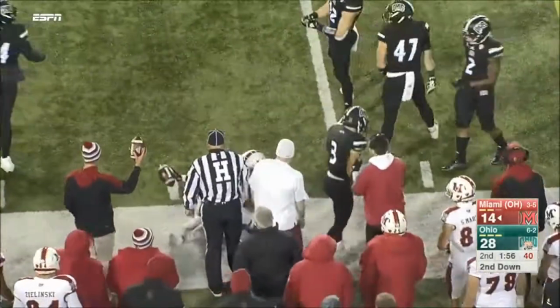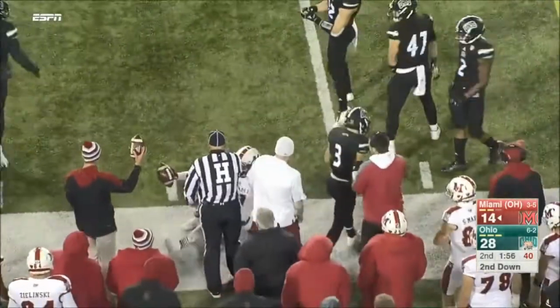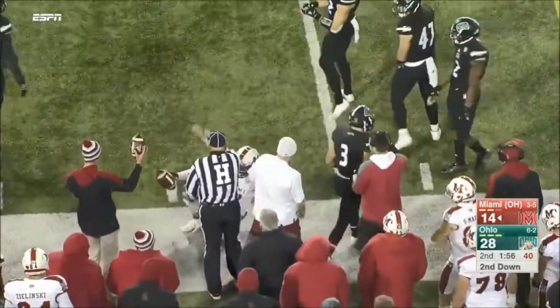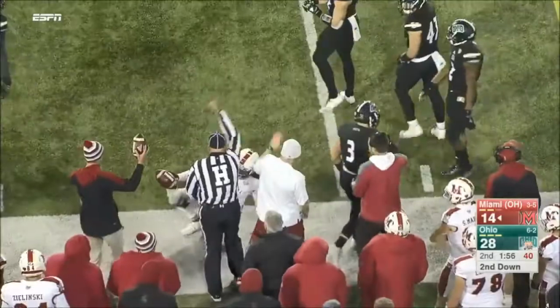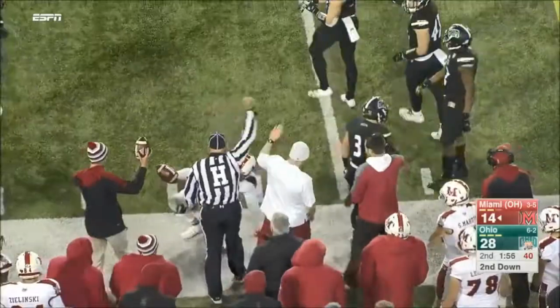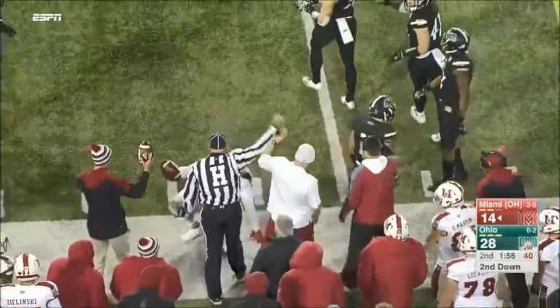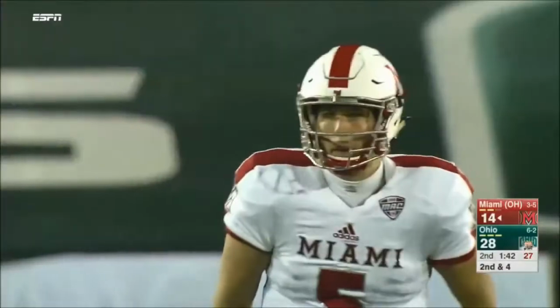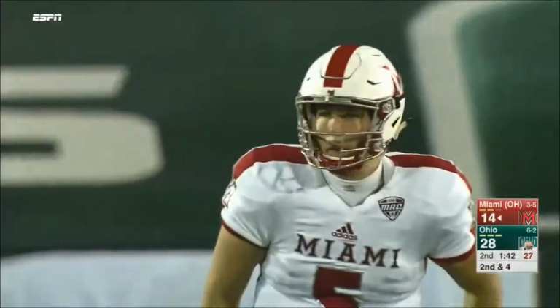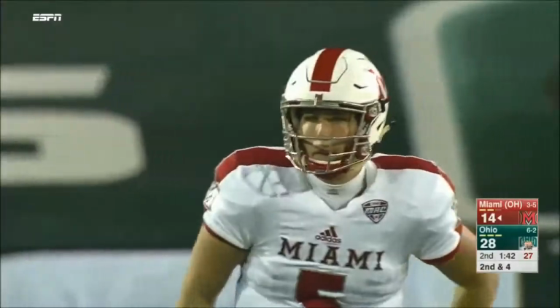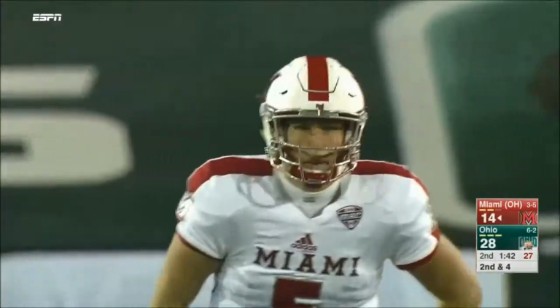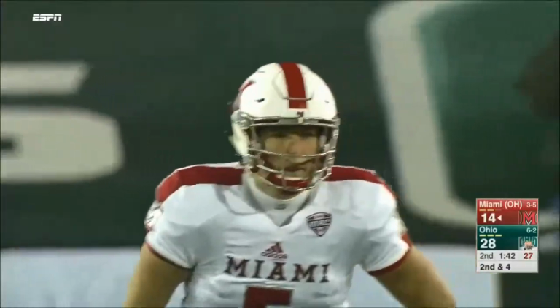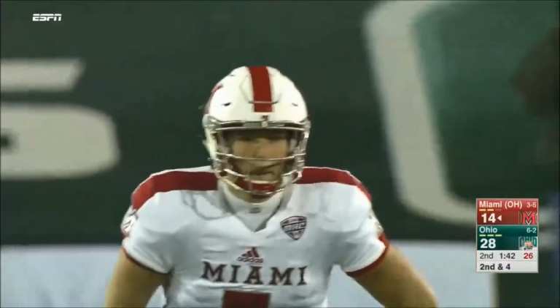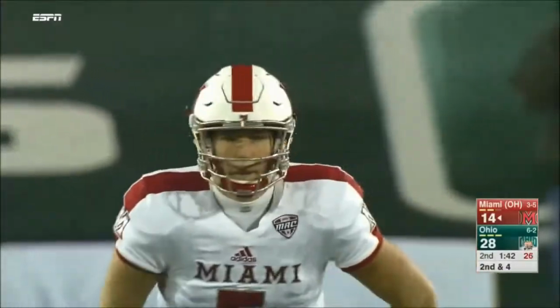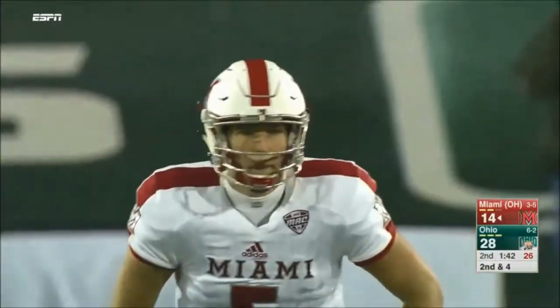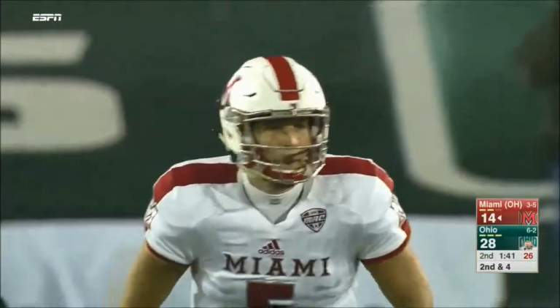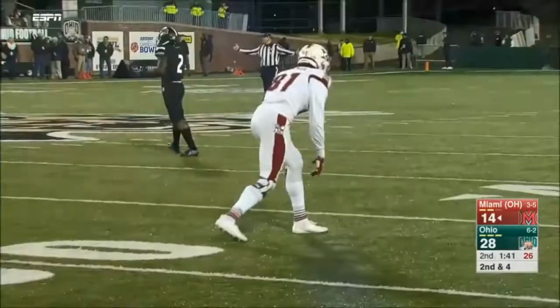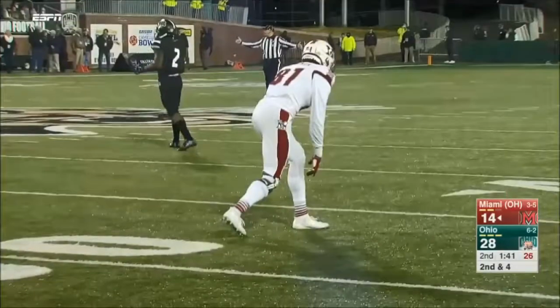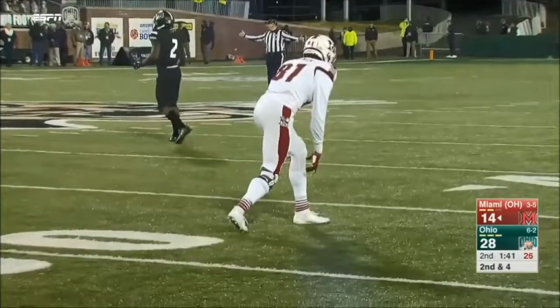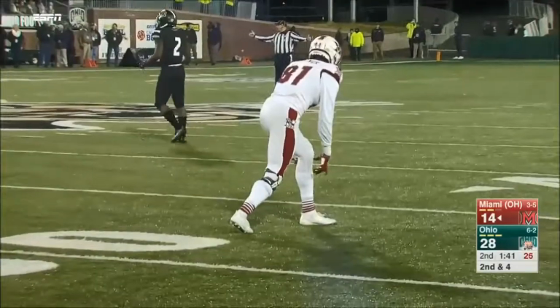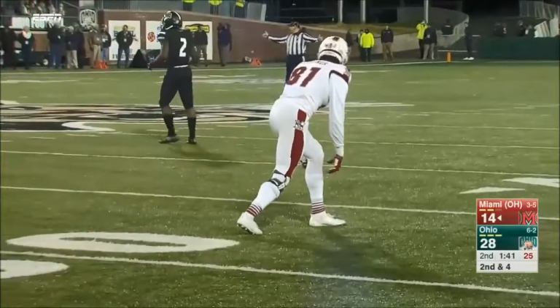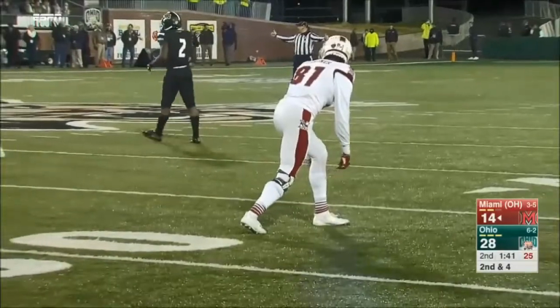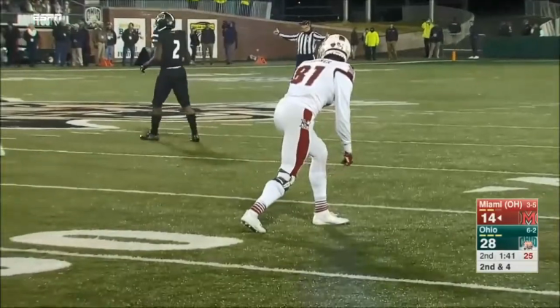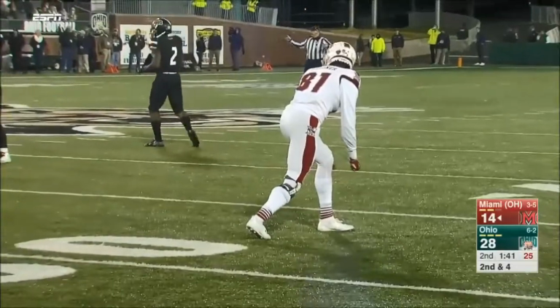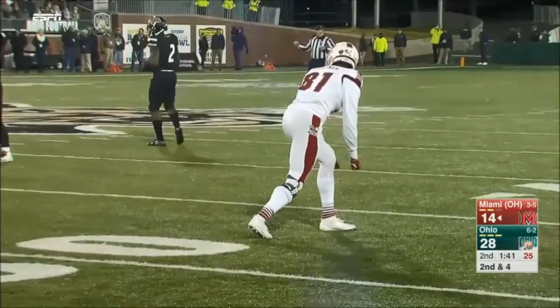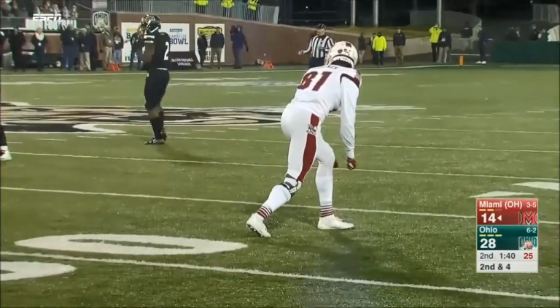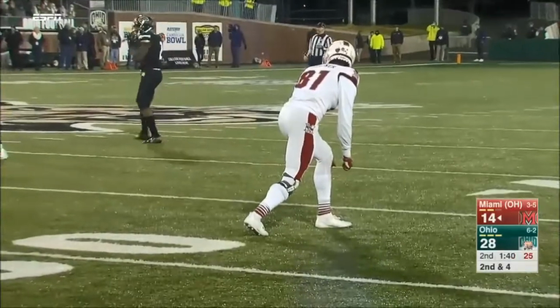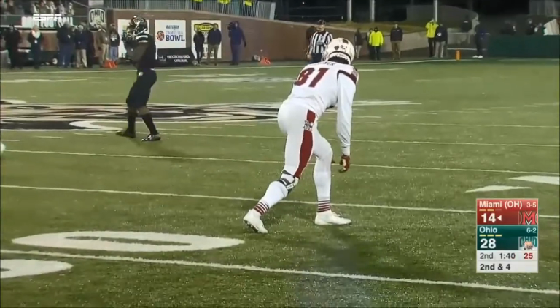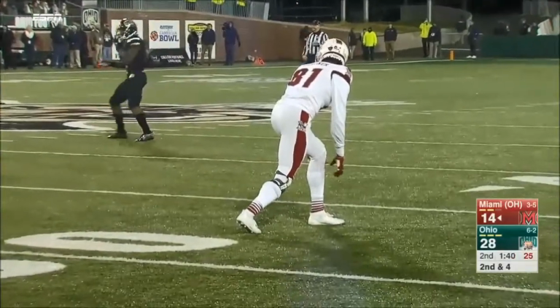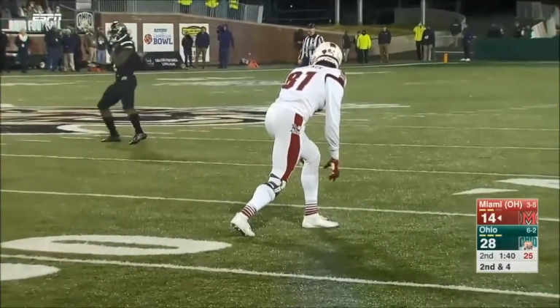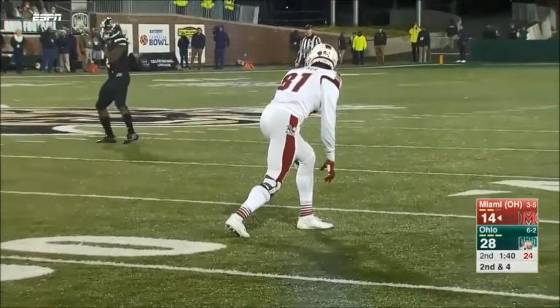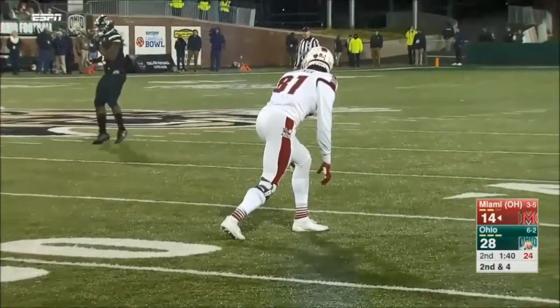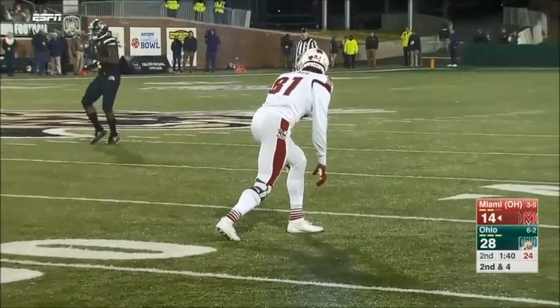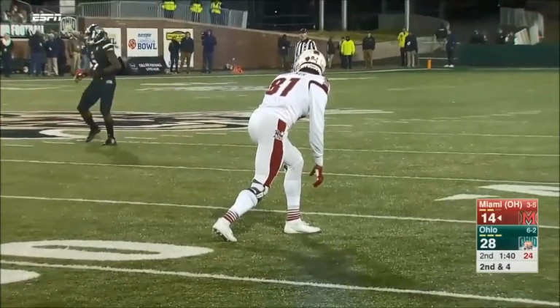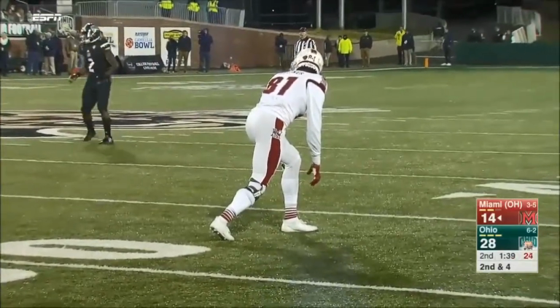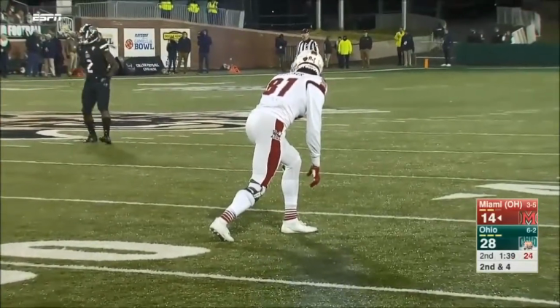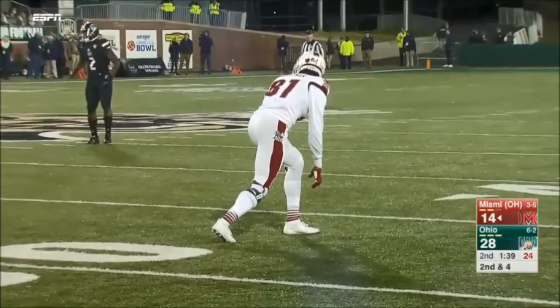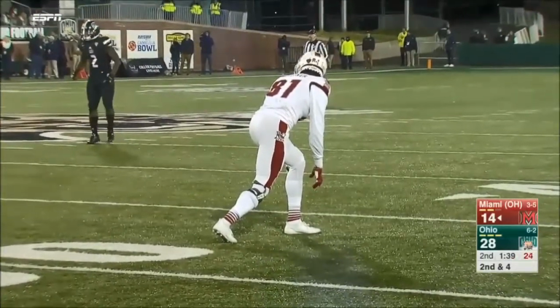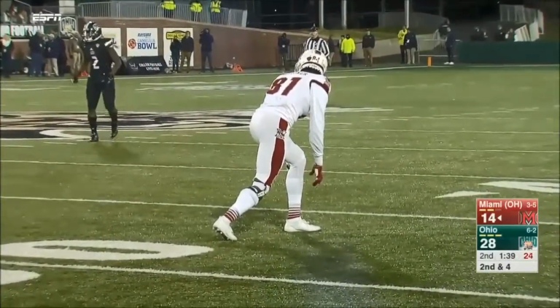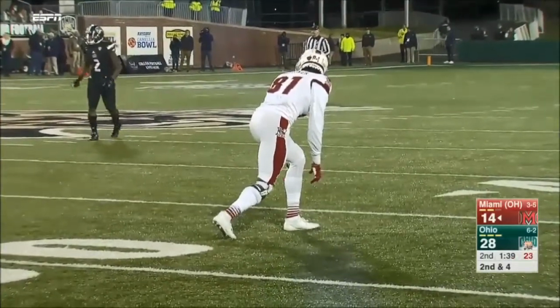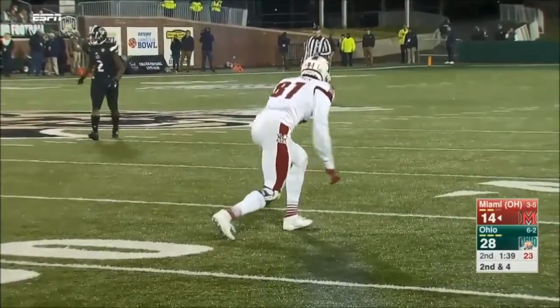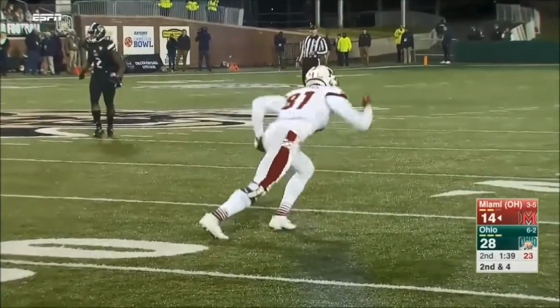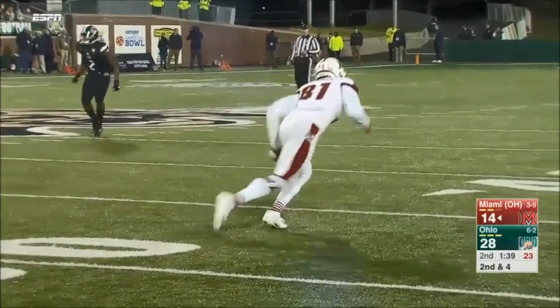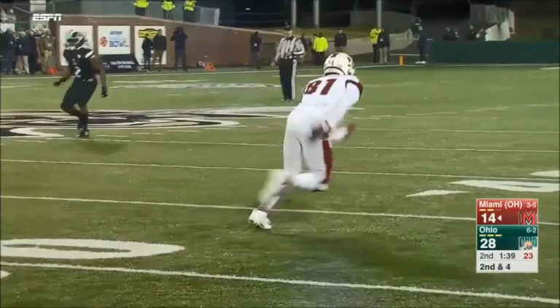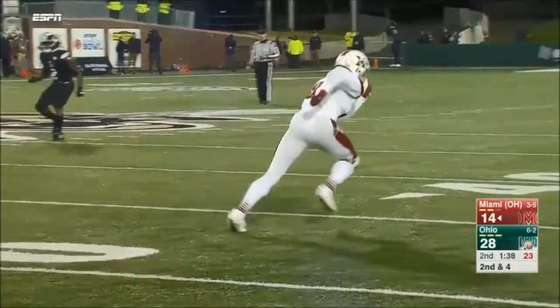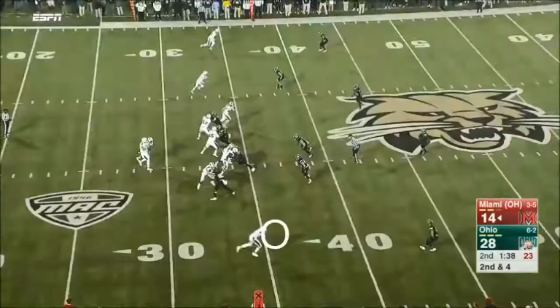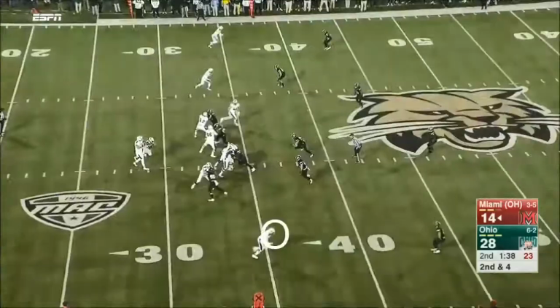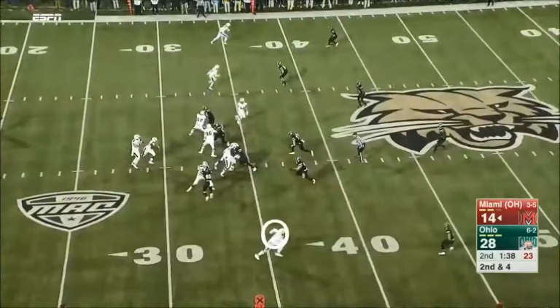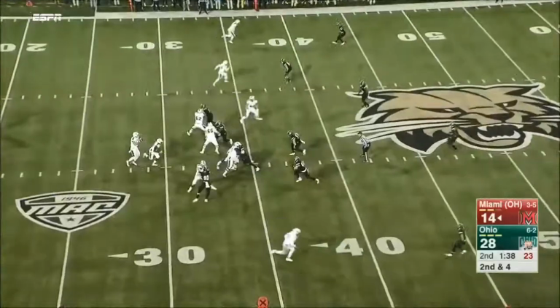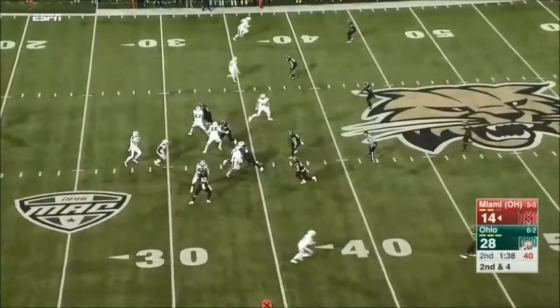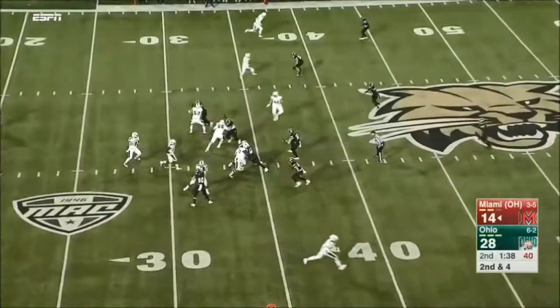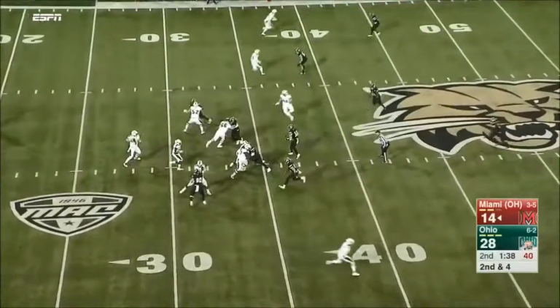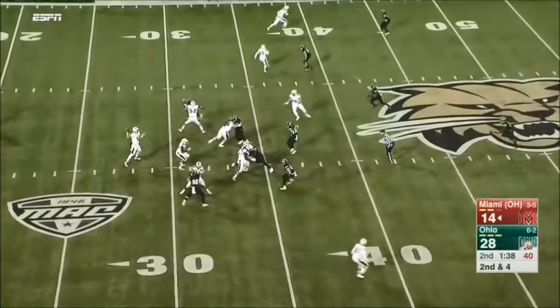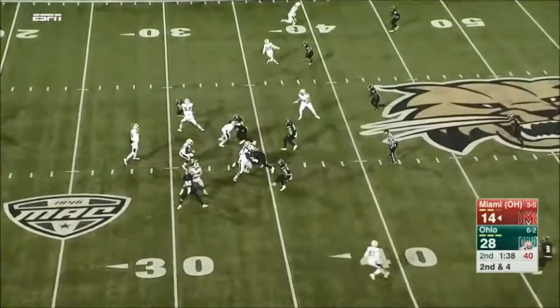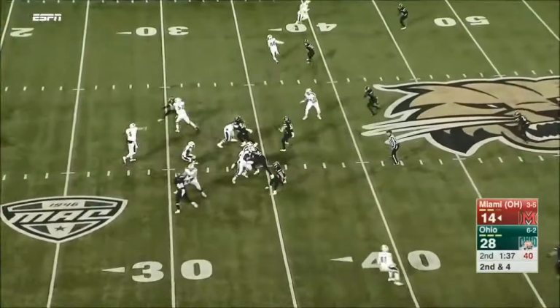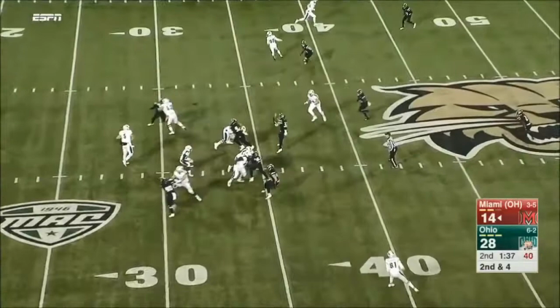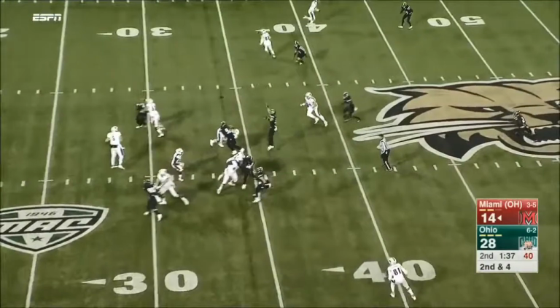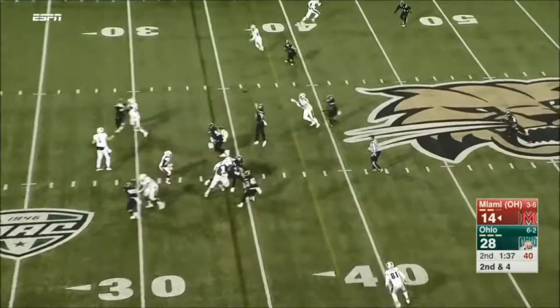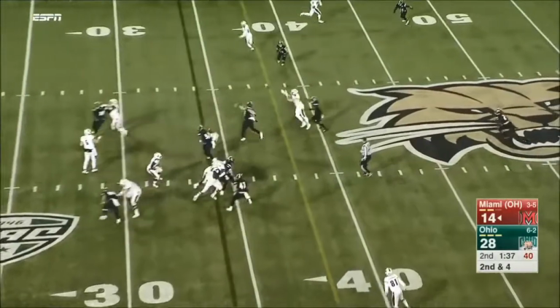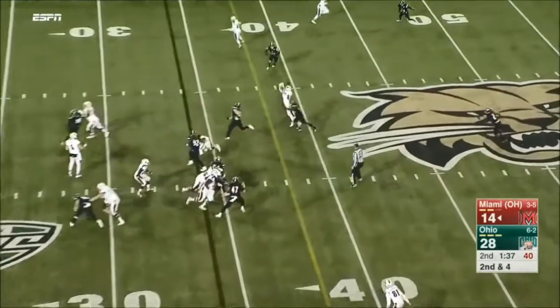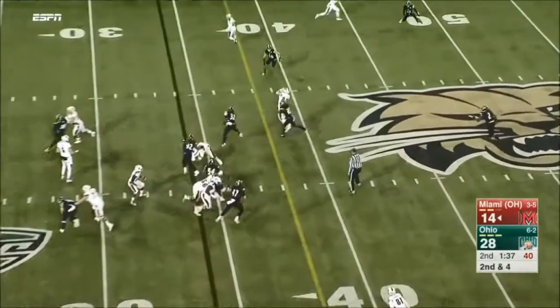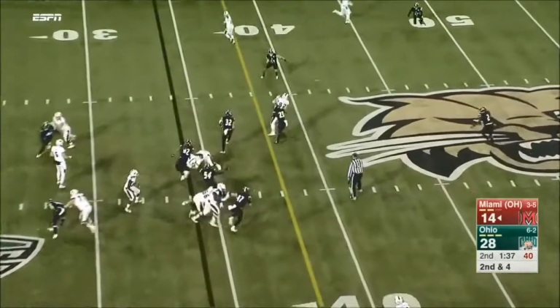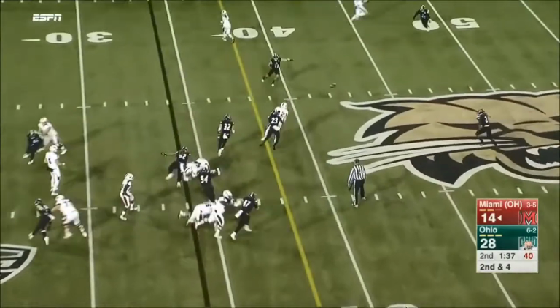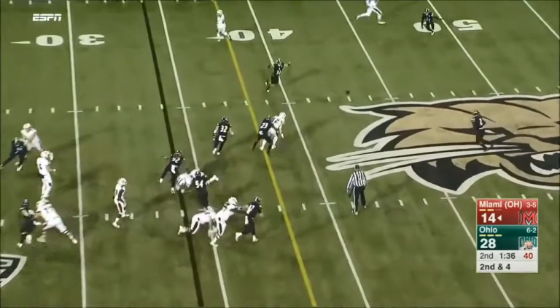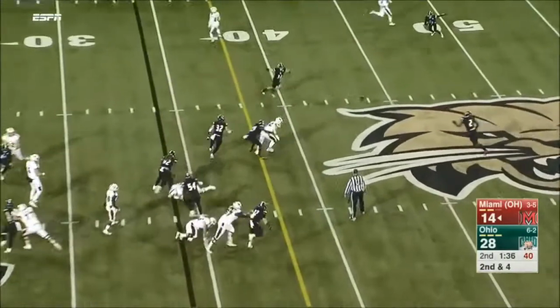Brad Elmer out of the backfield — he's so good. Catching the ball, makes some guys miss. He's dynamic — talking about number three.